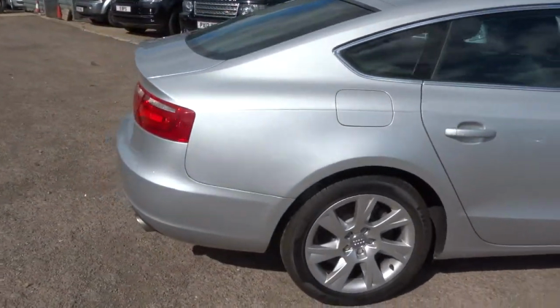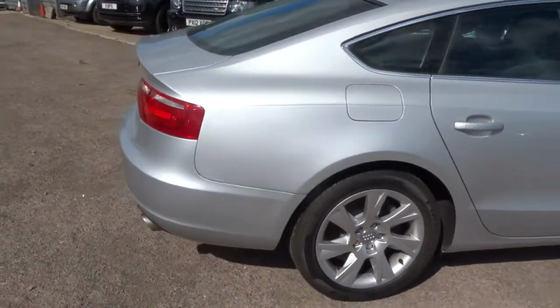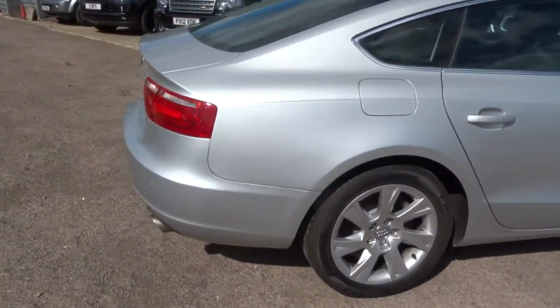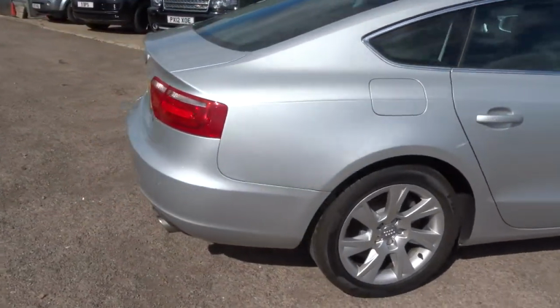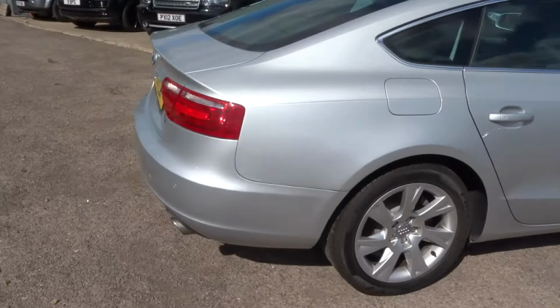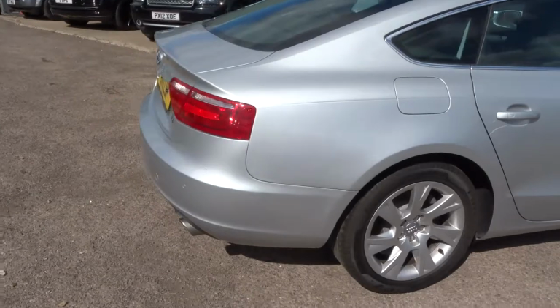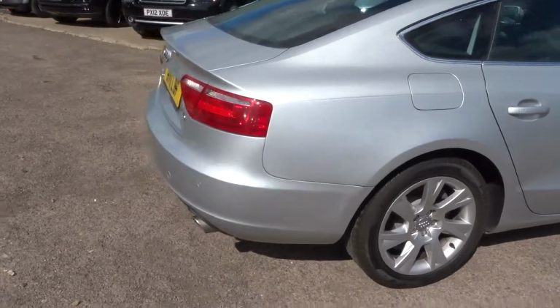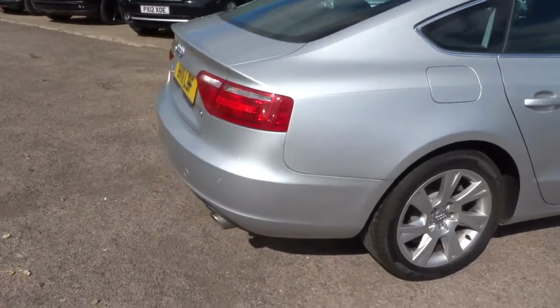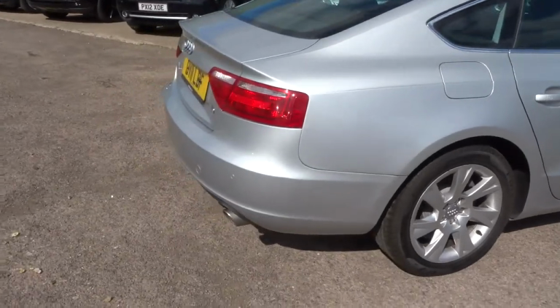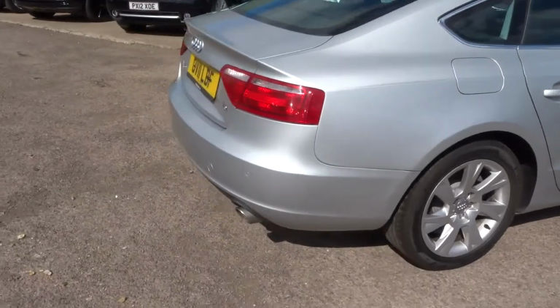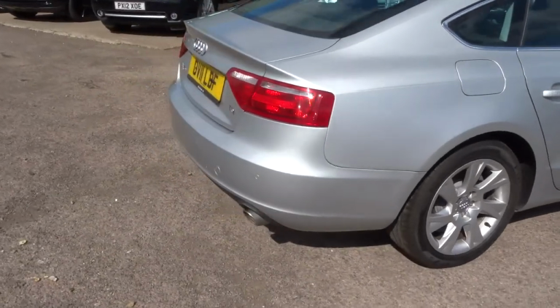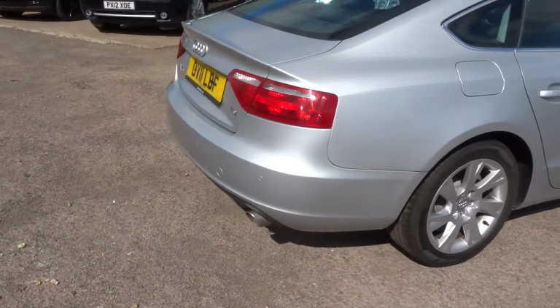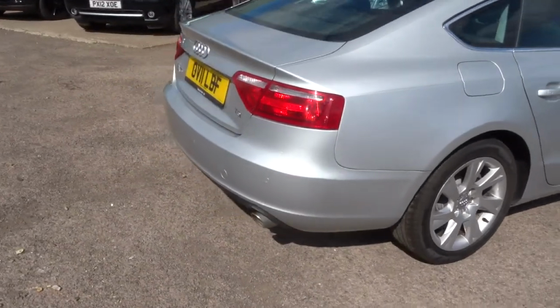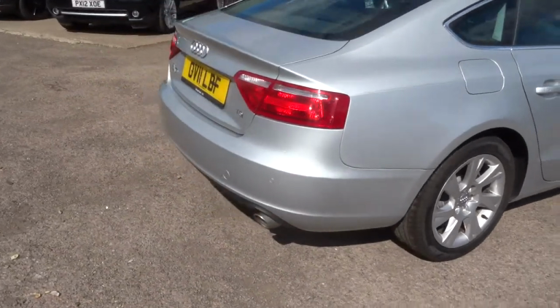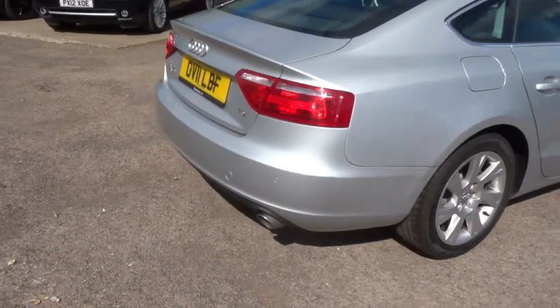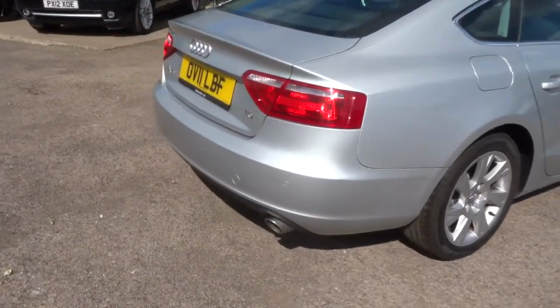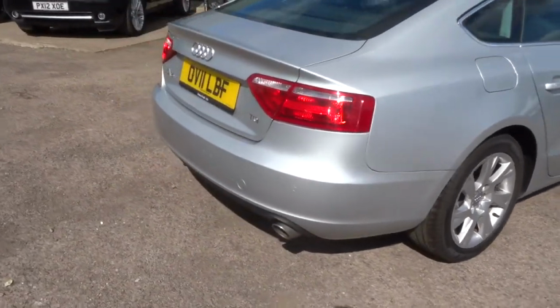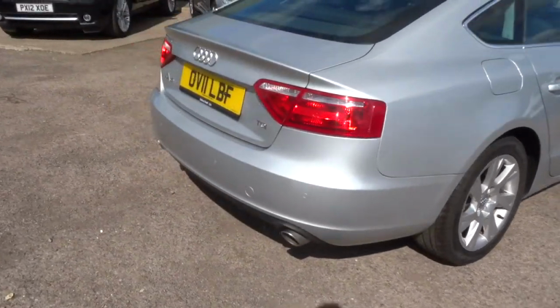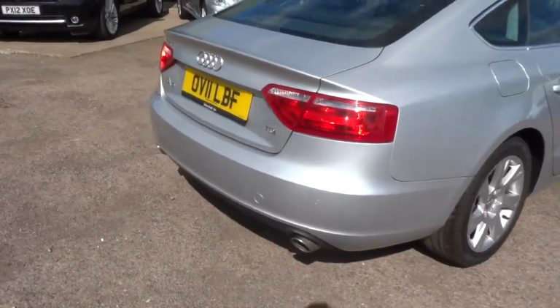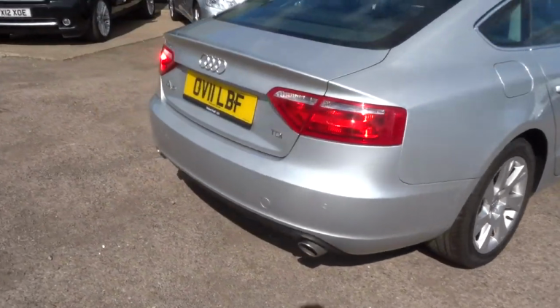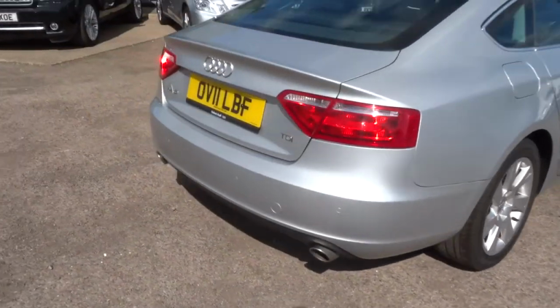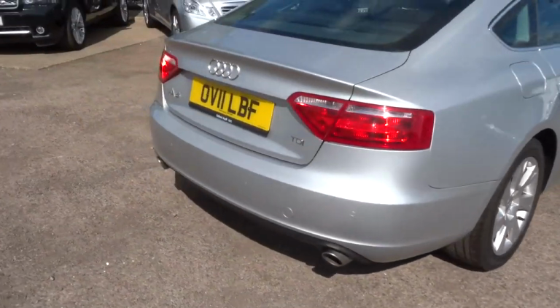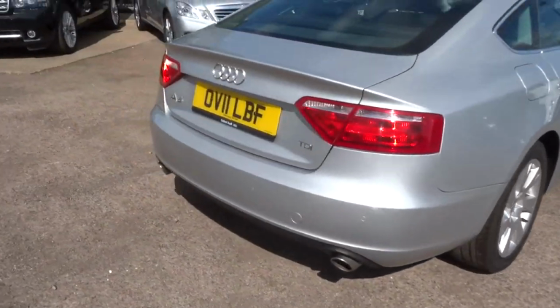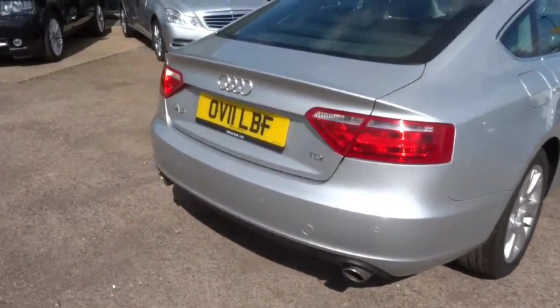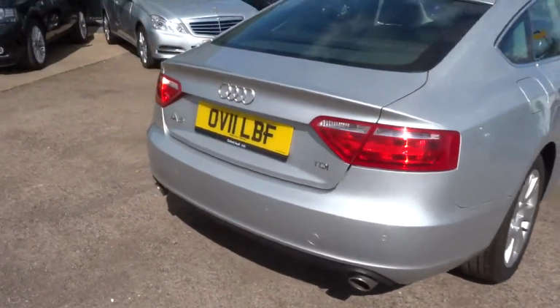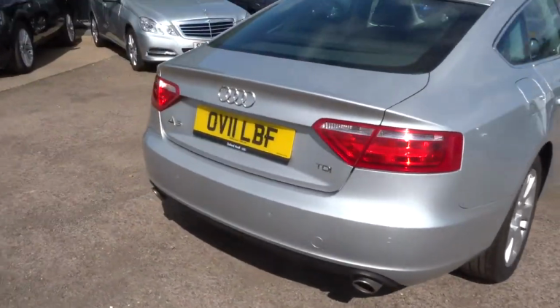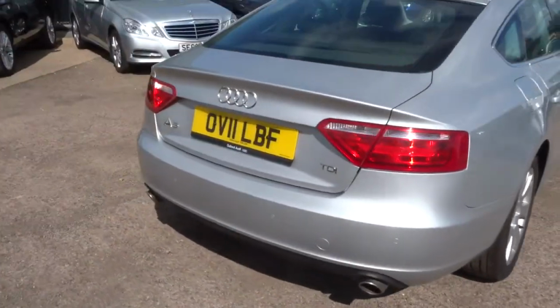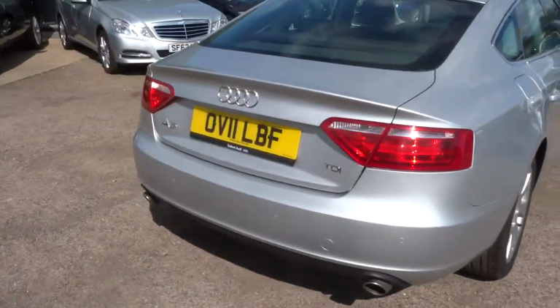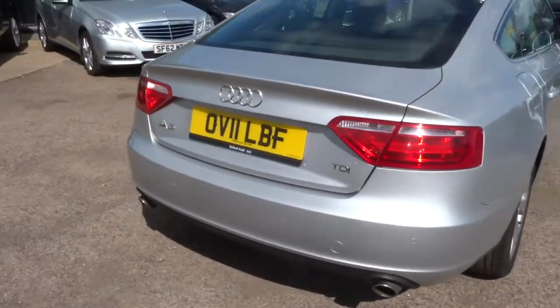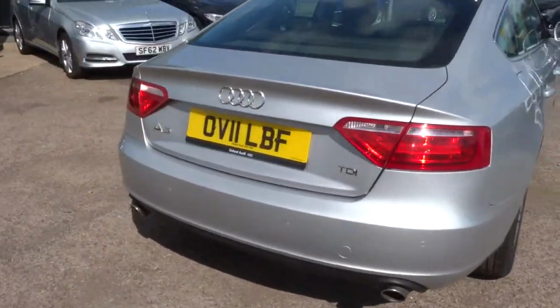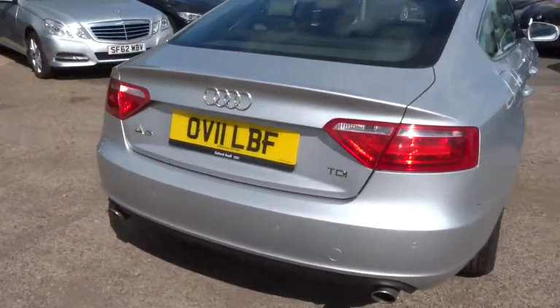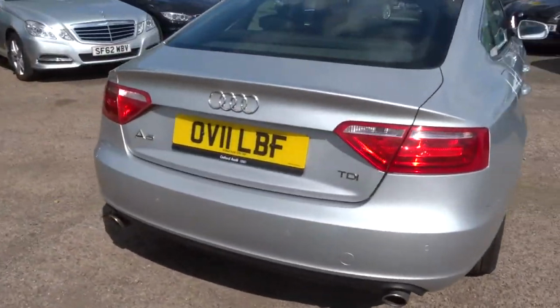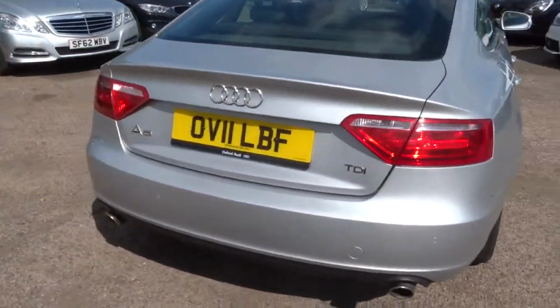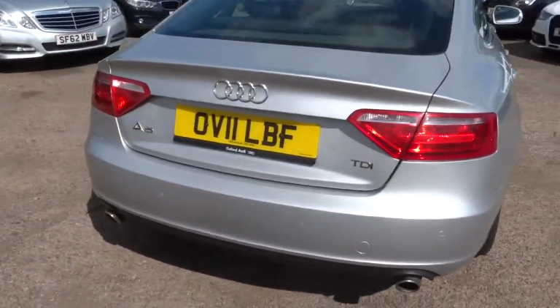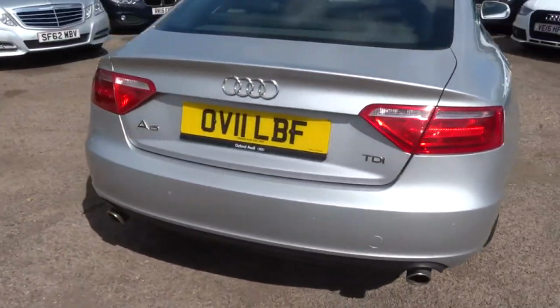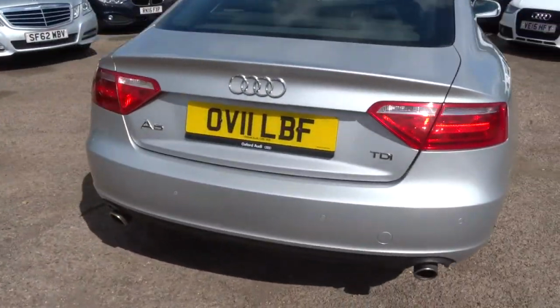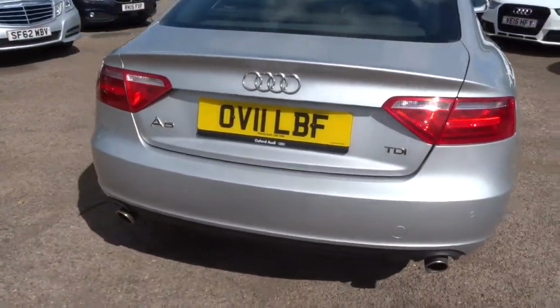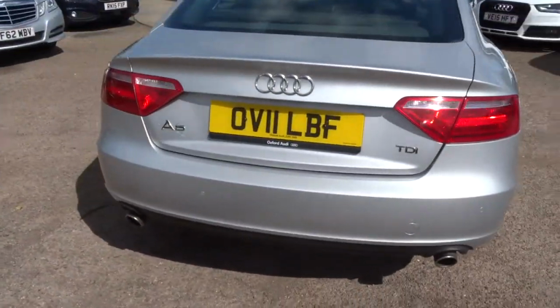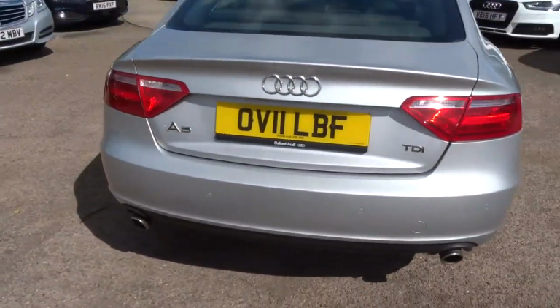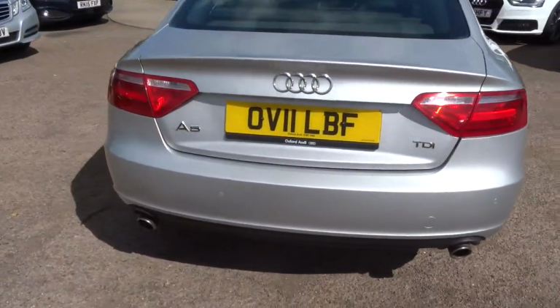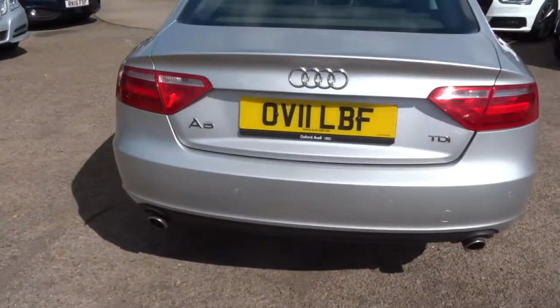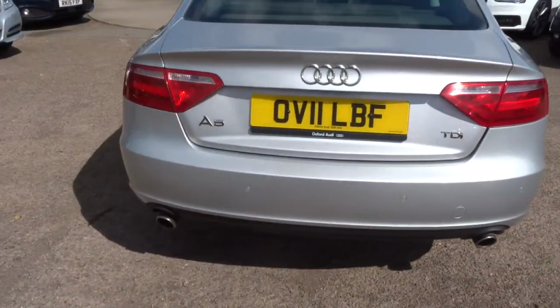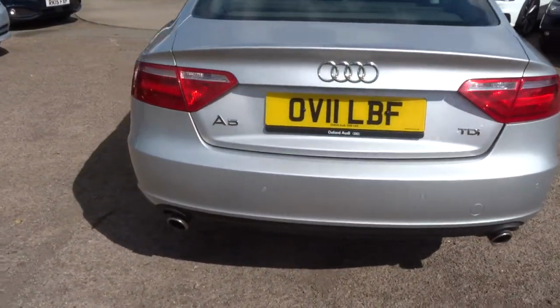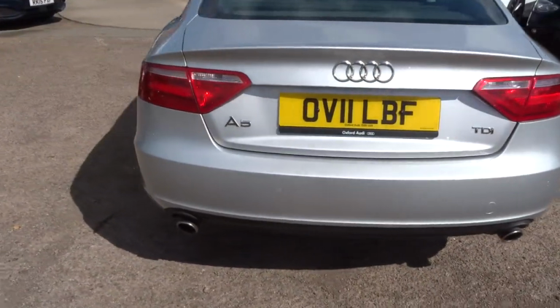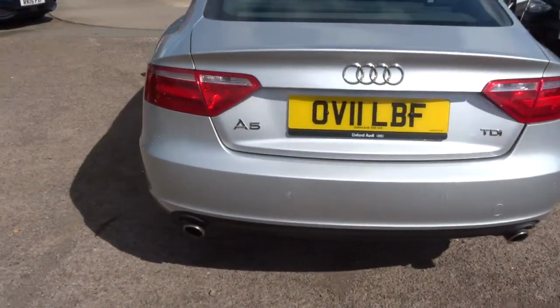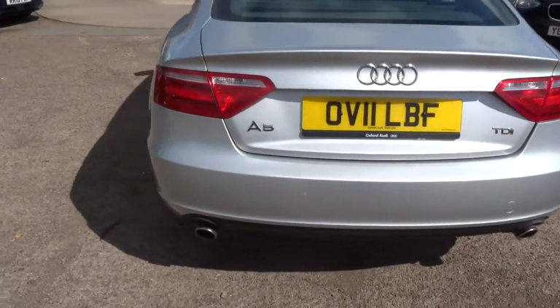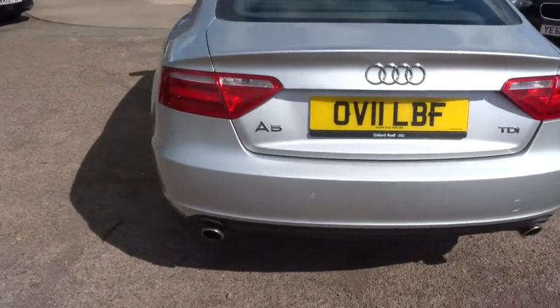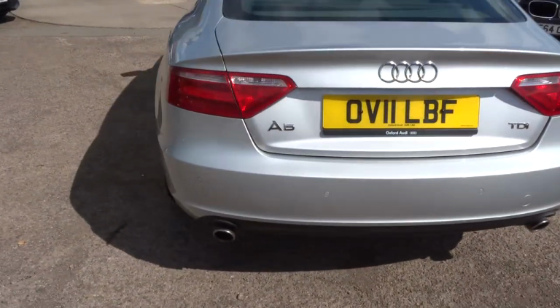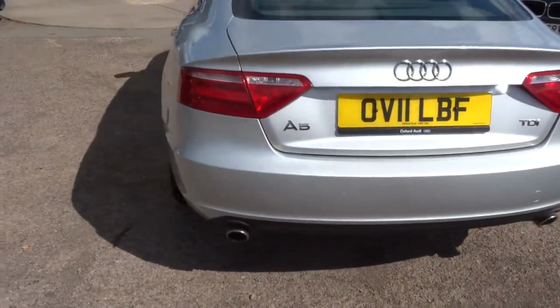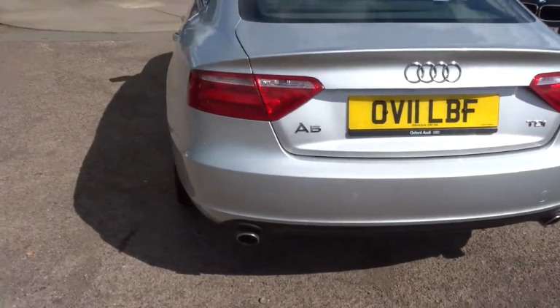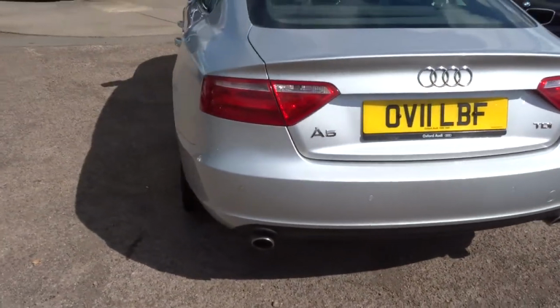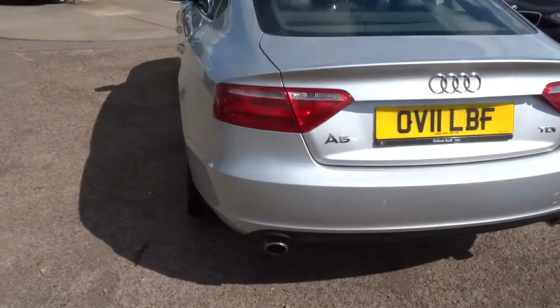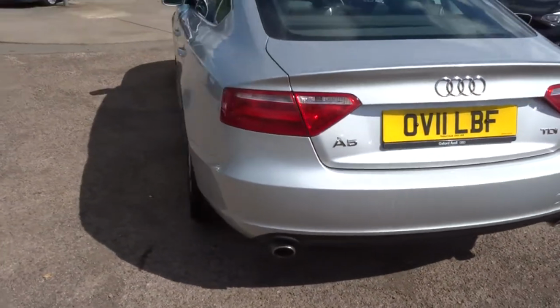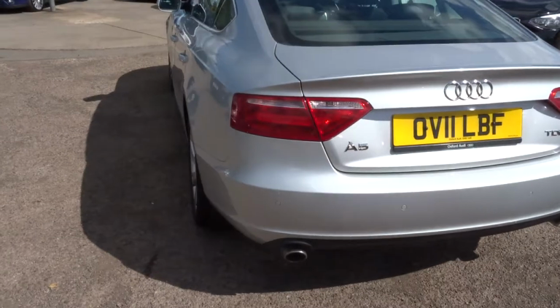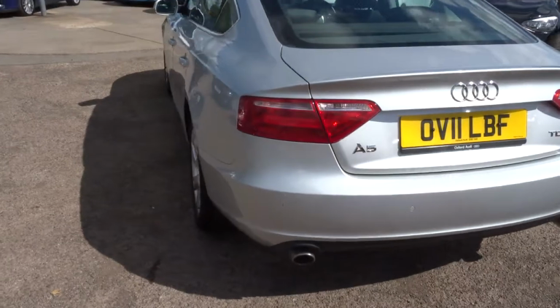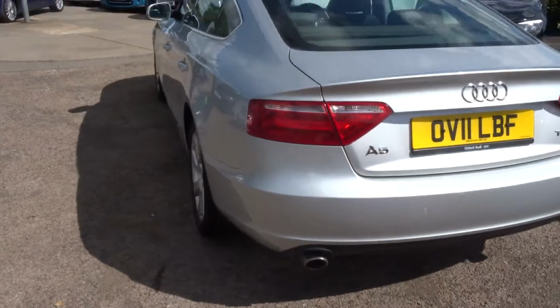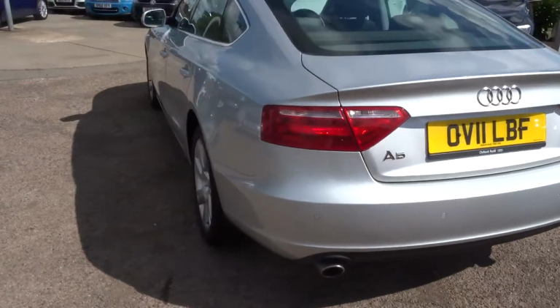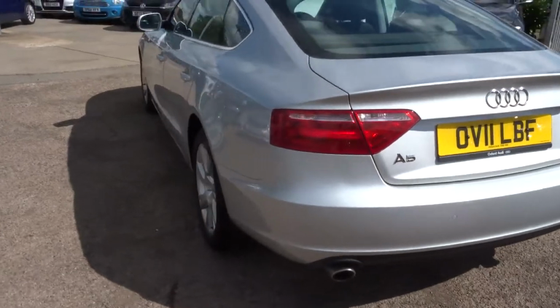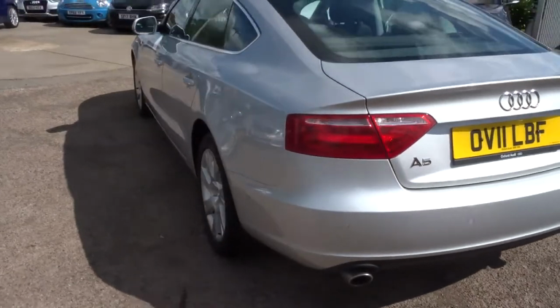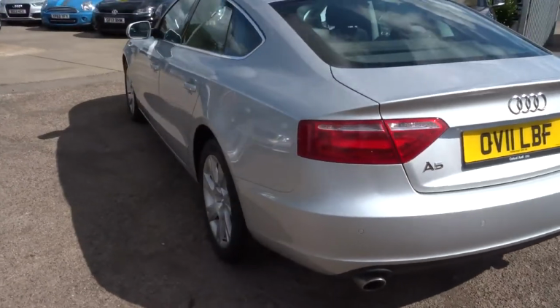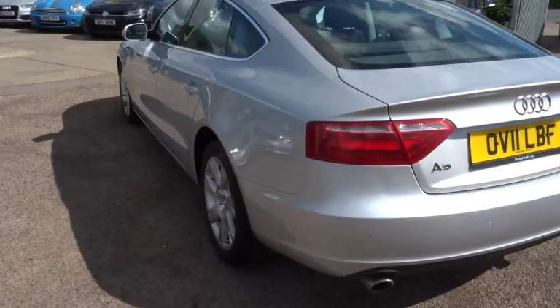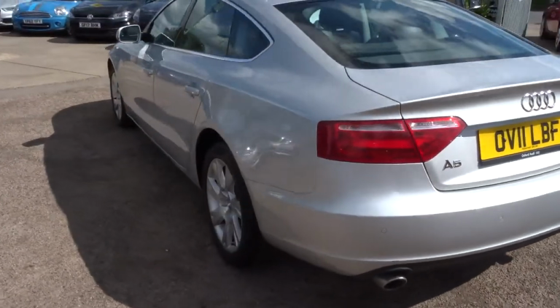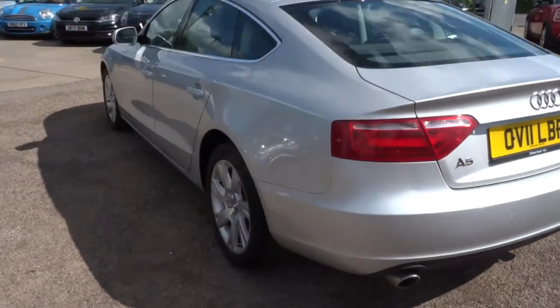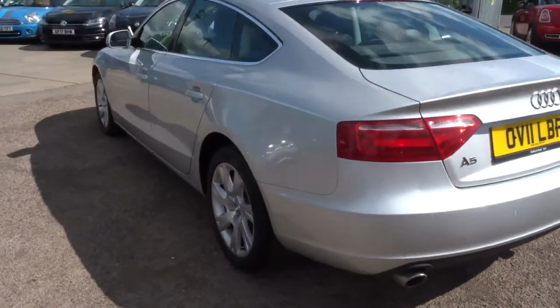This is a 2.7 litre Sportback. It's diesel, just over 74,000 miles.